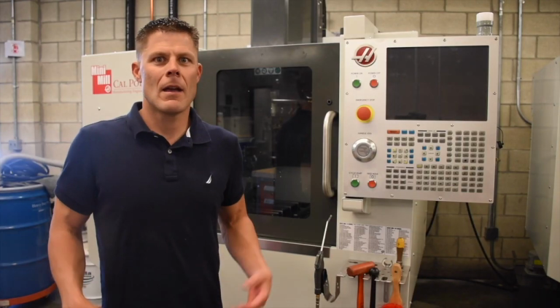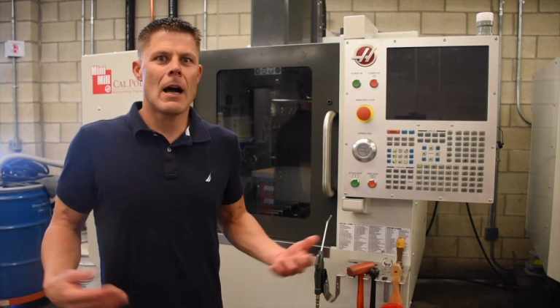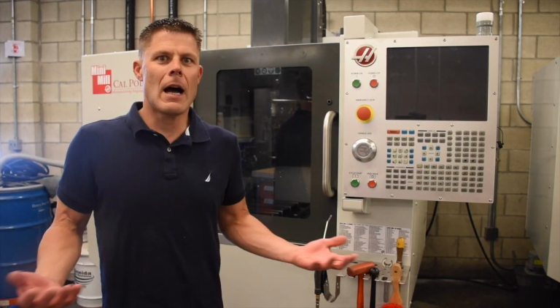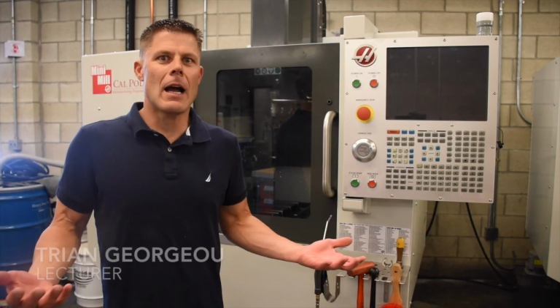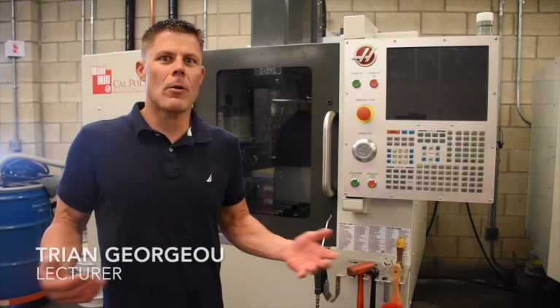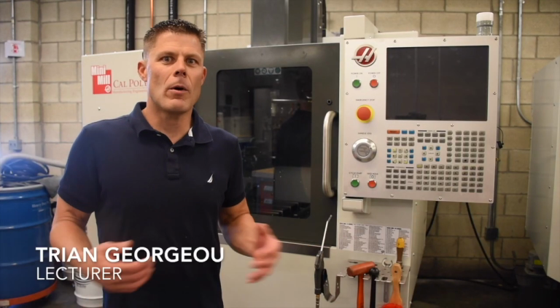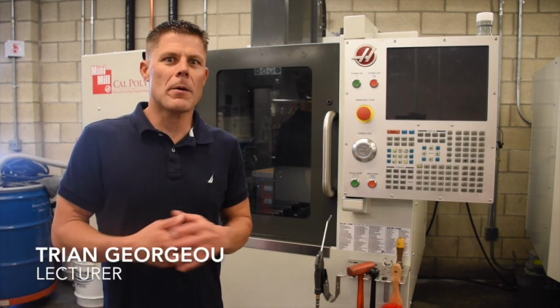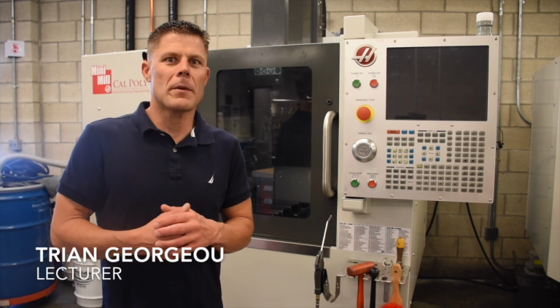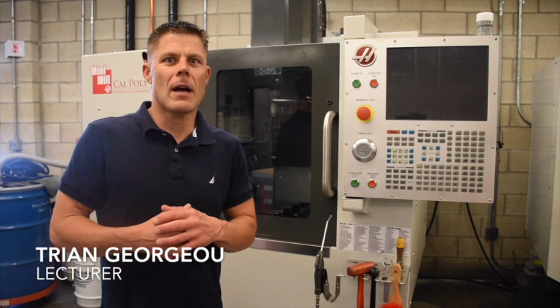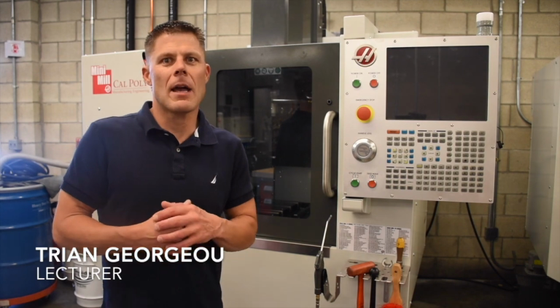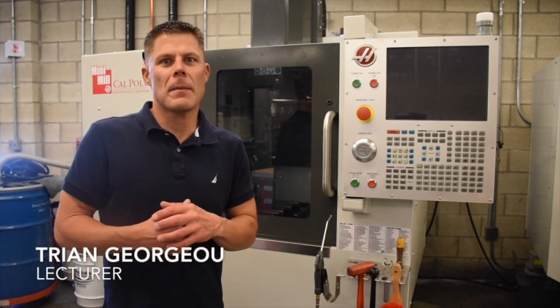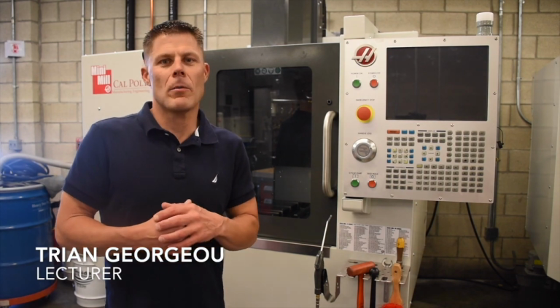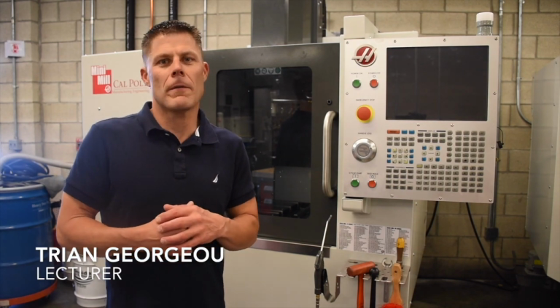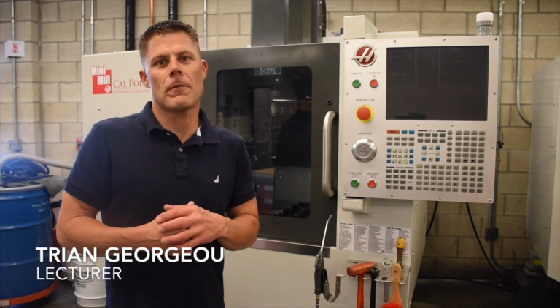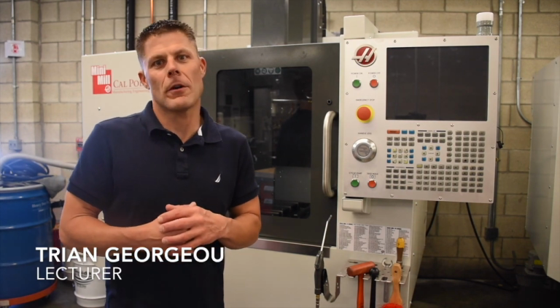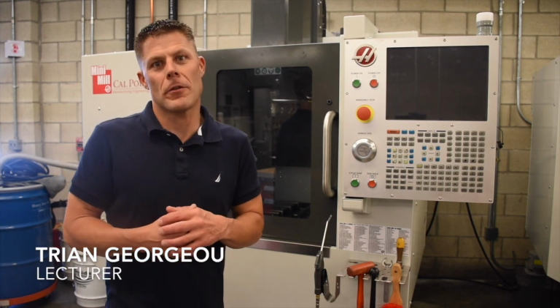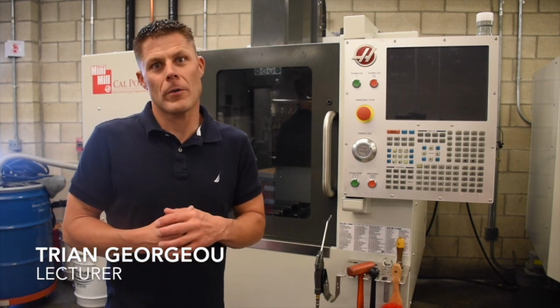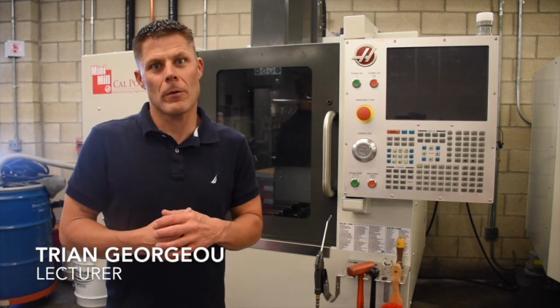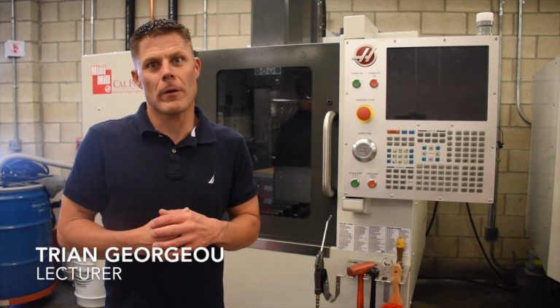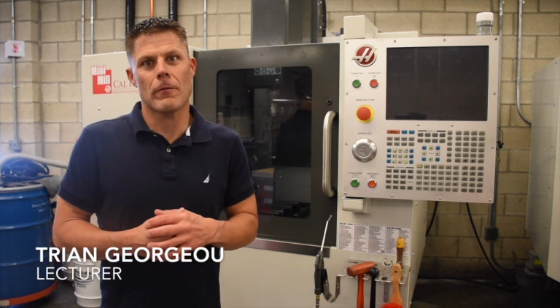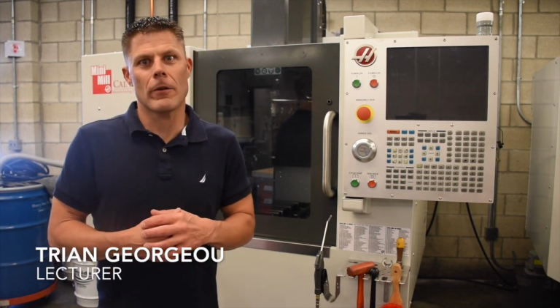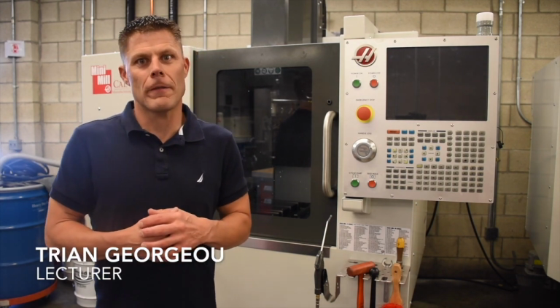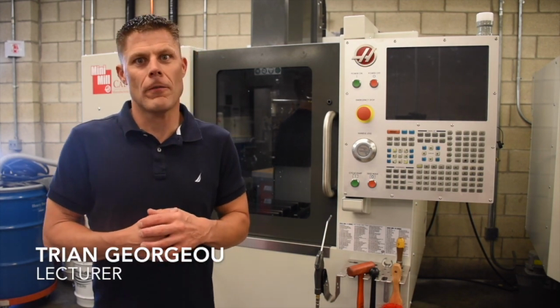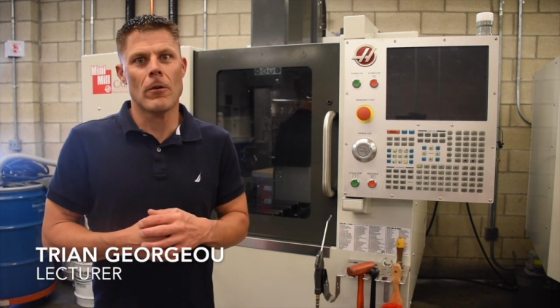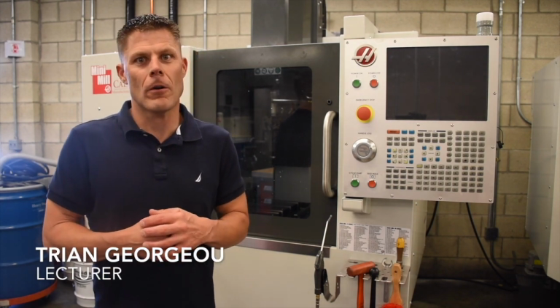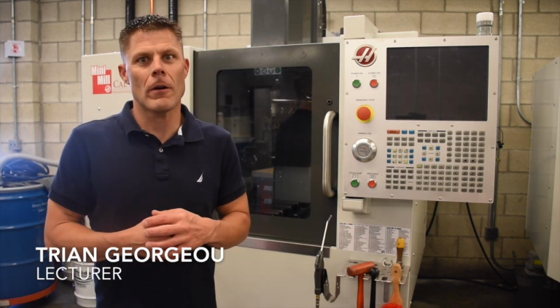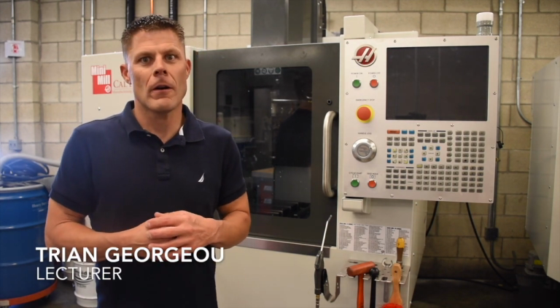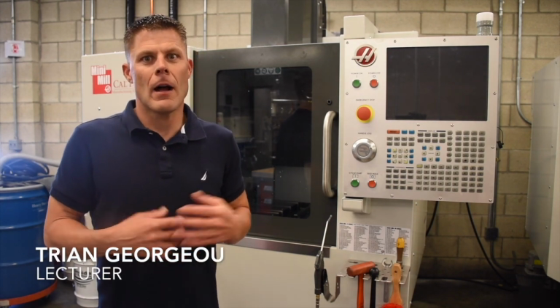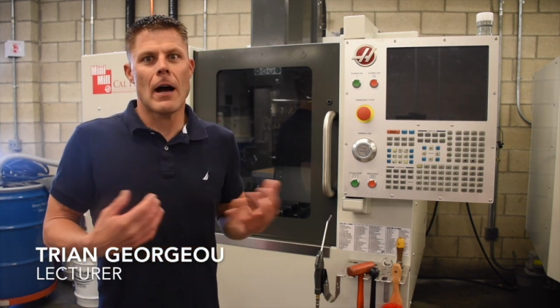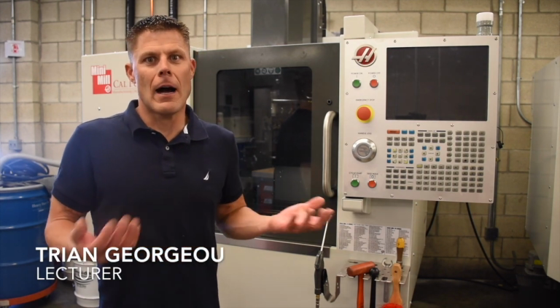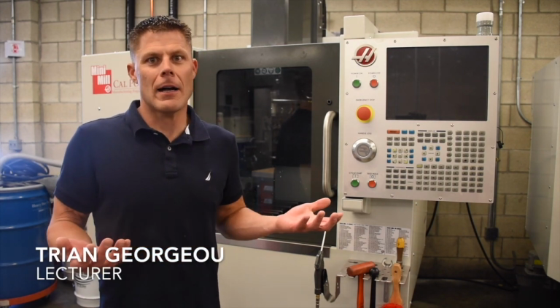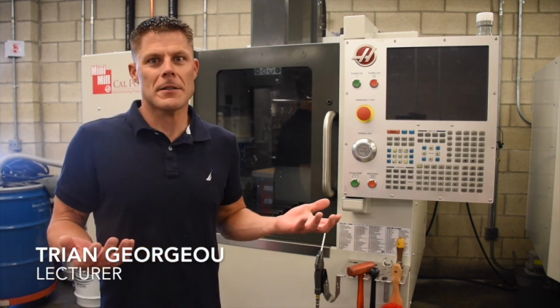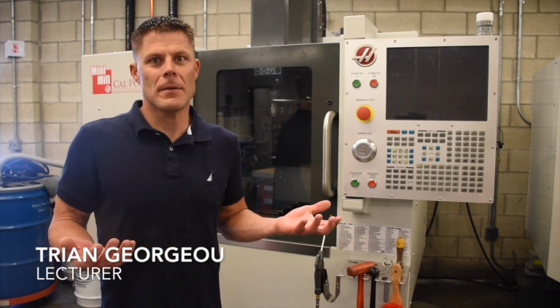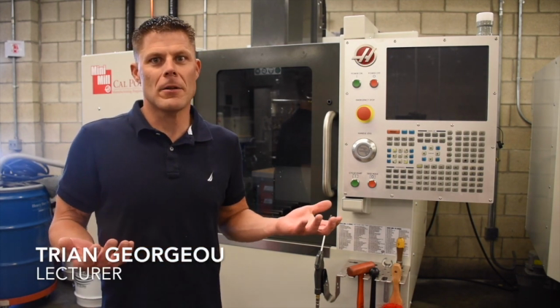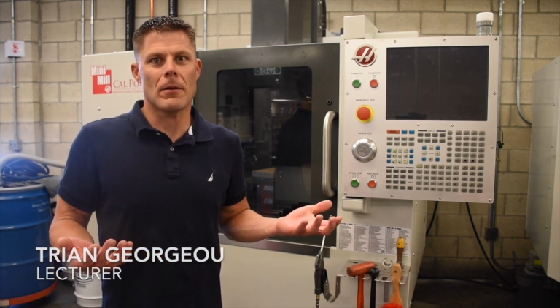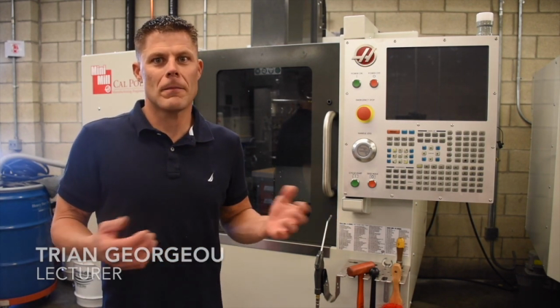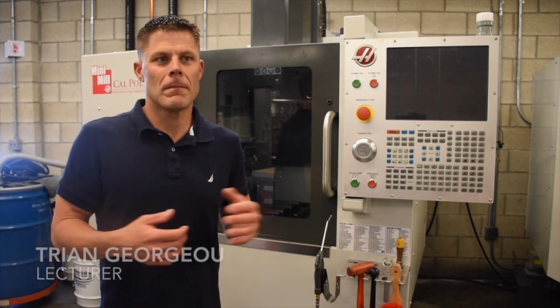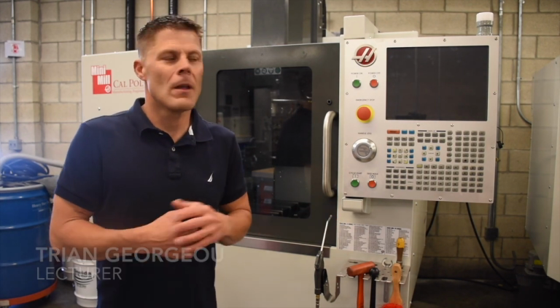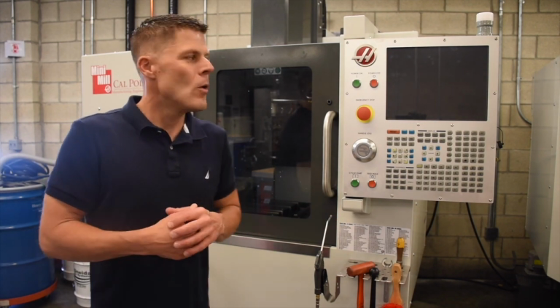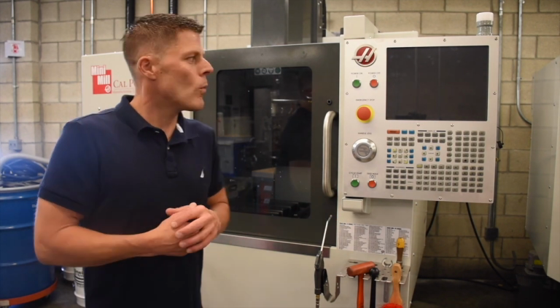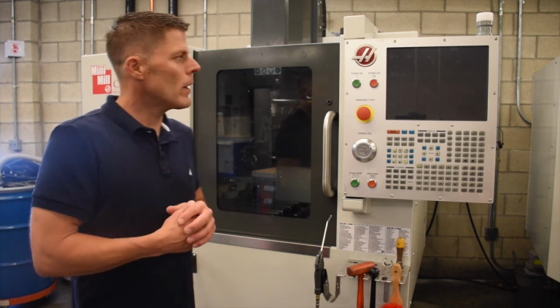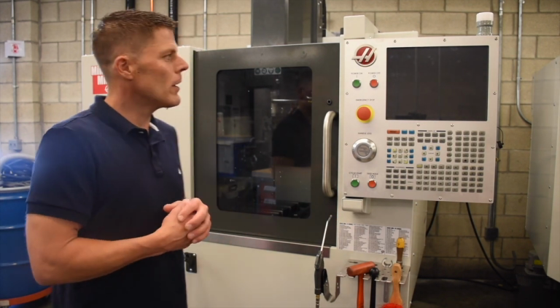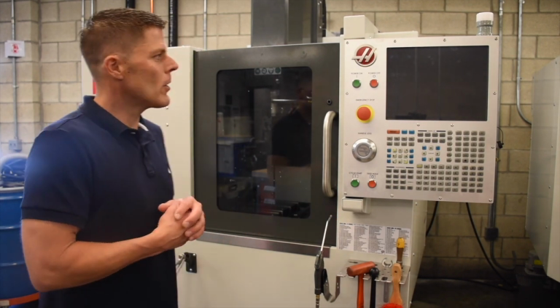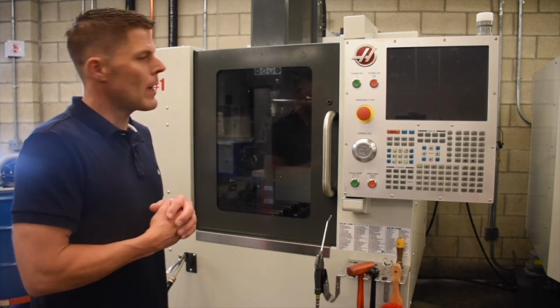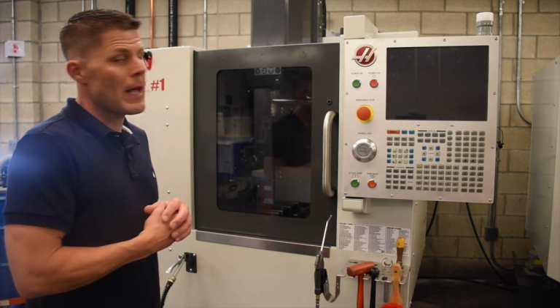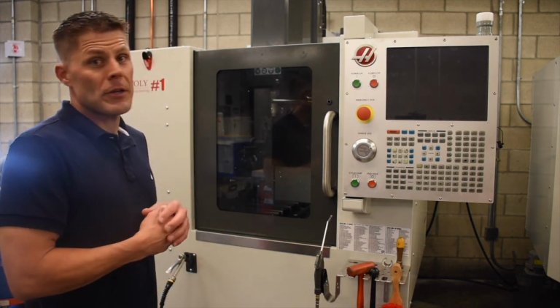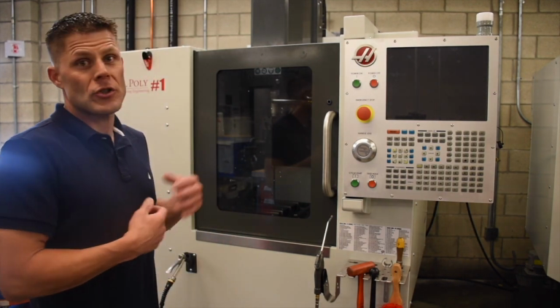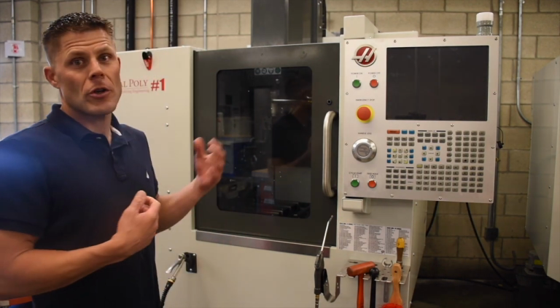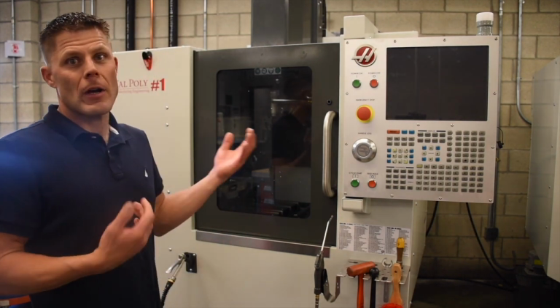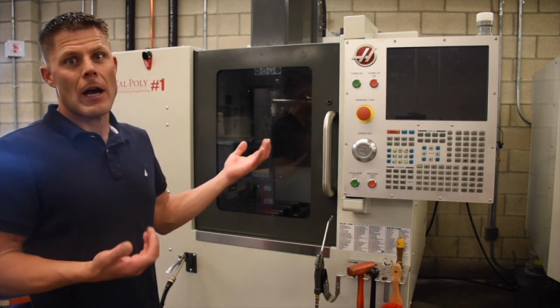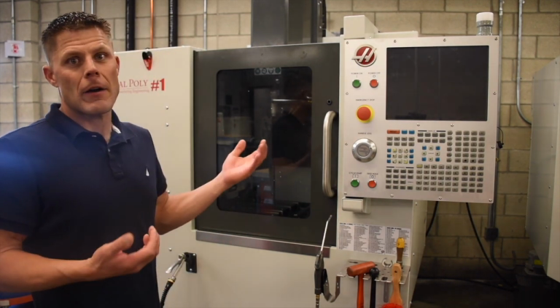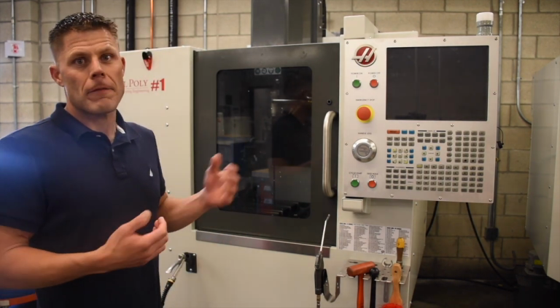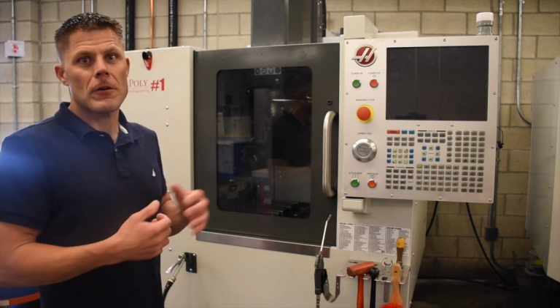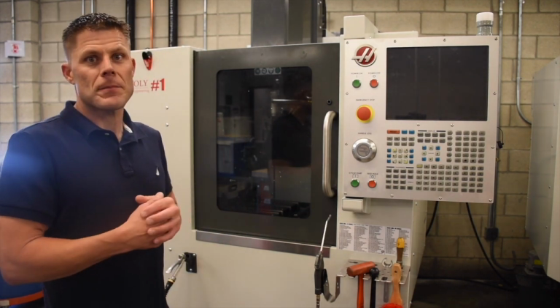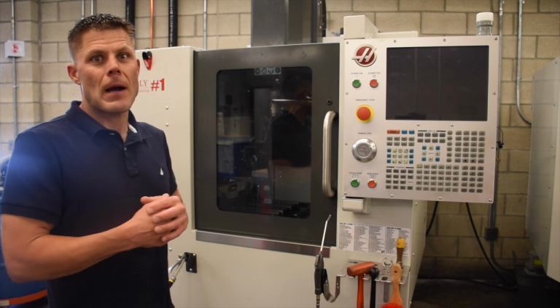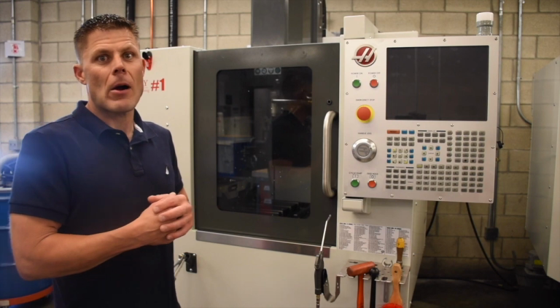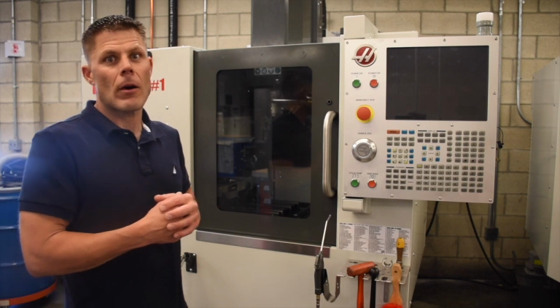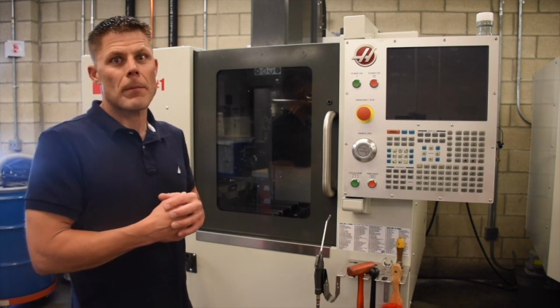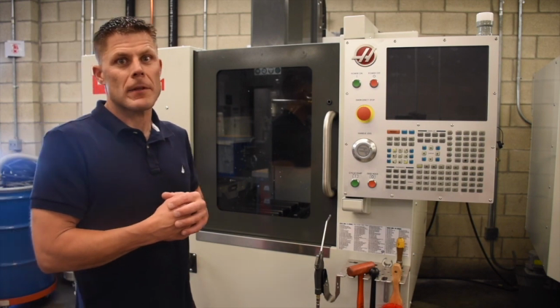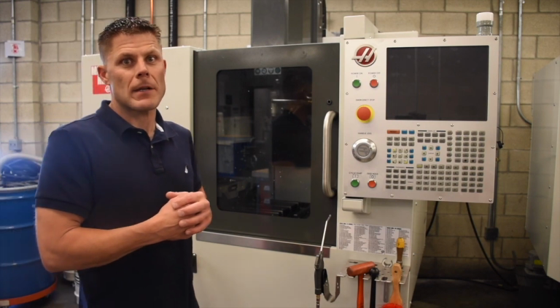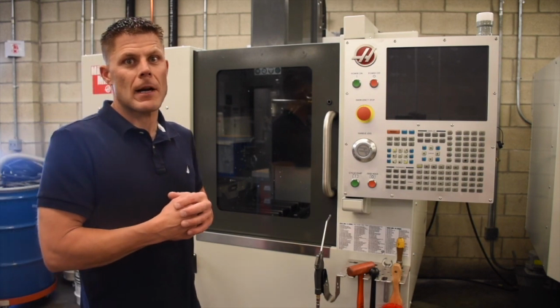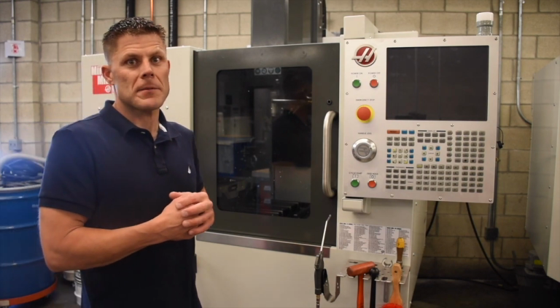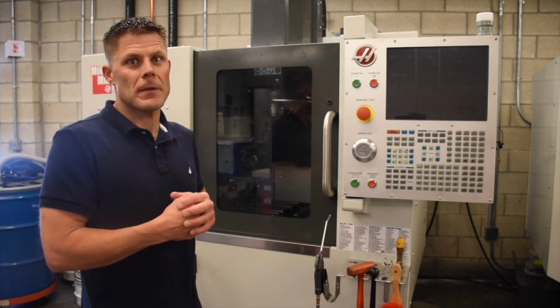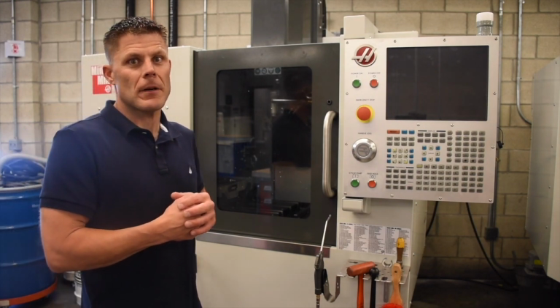Hi, welcome to IME 143 and 144 Haas Mill. We're going to go ahead and show you how to first power up this Haas Mill.